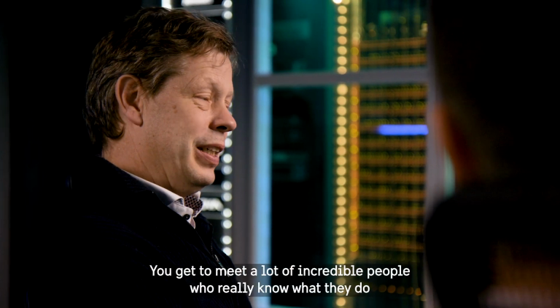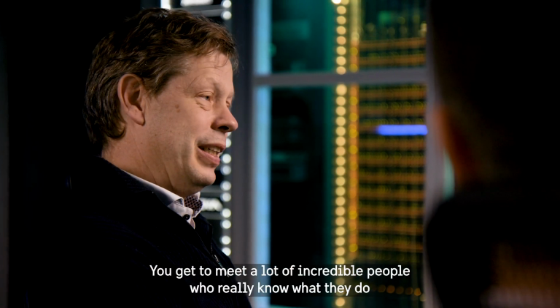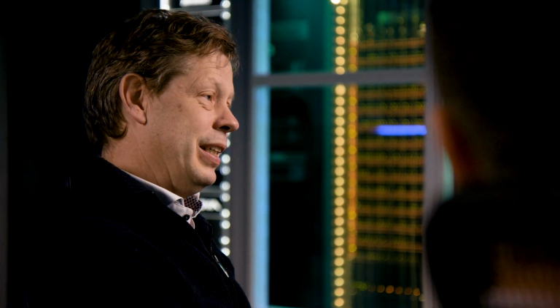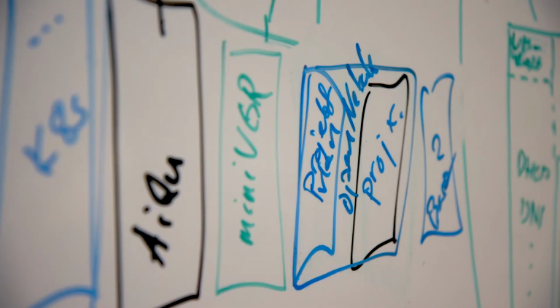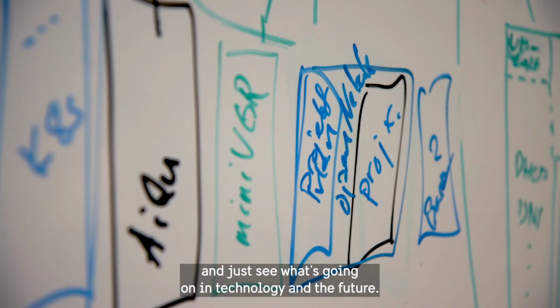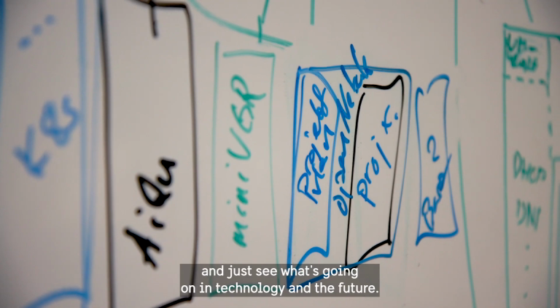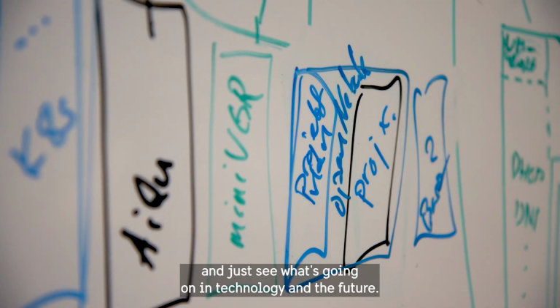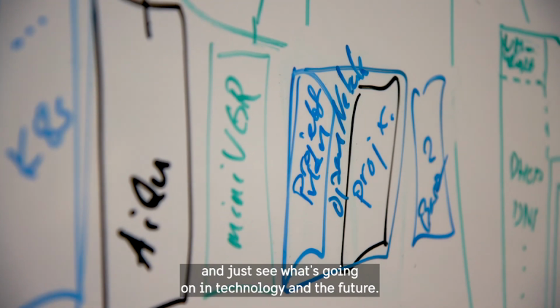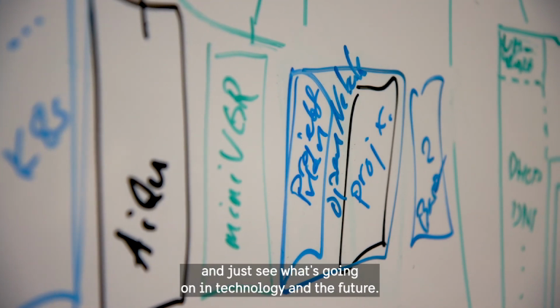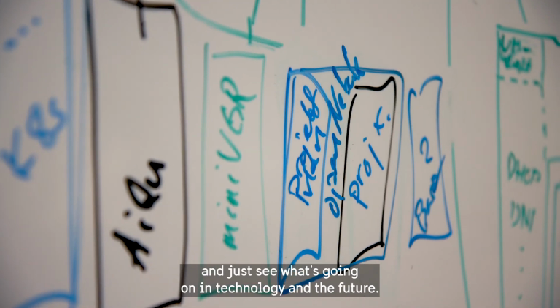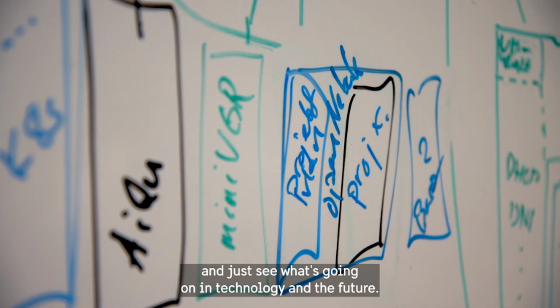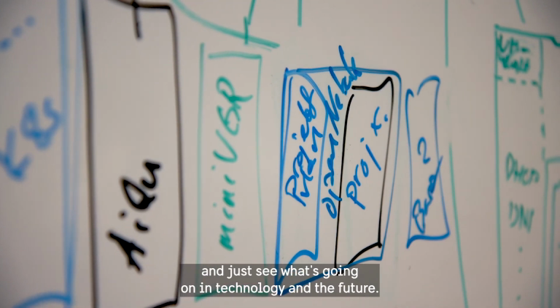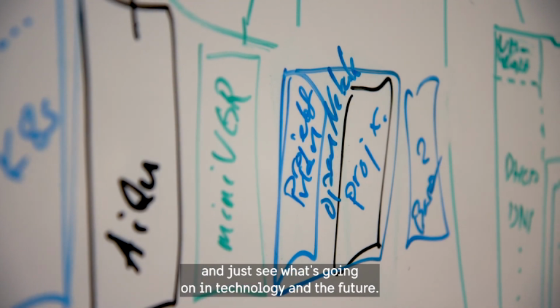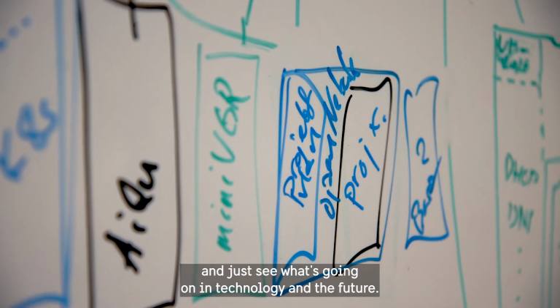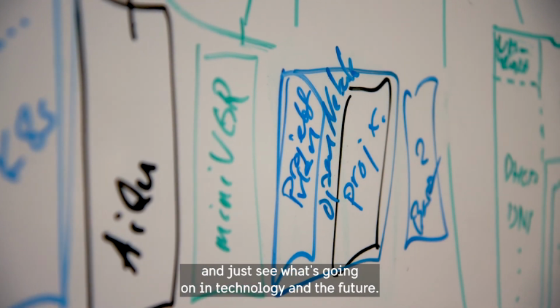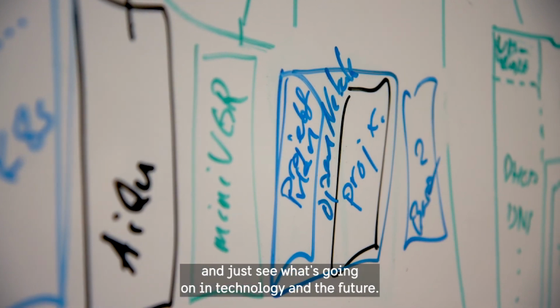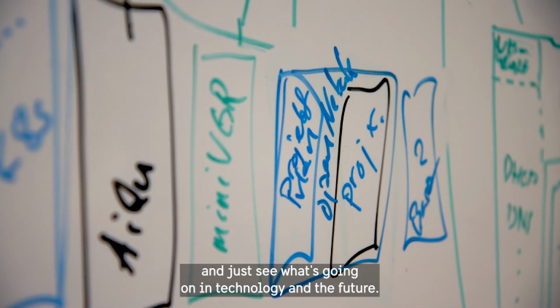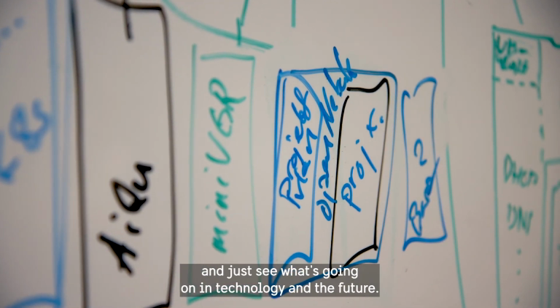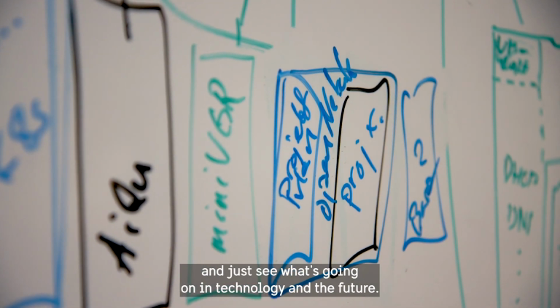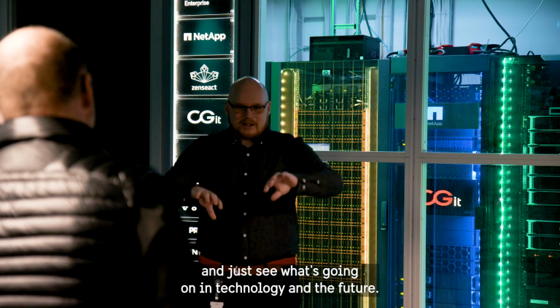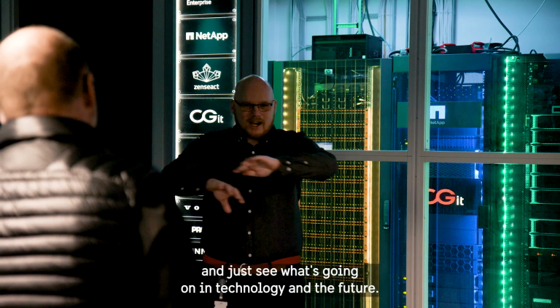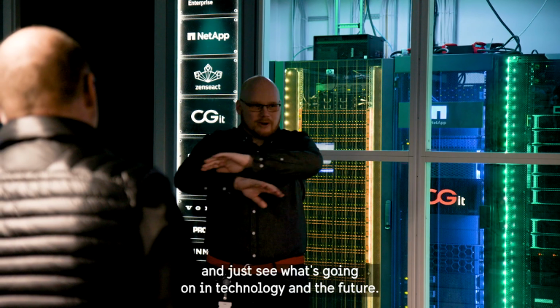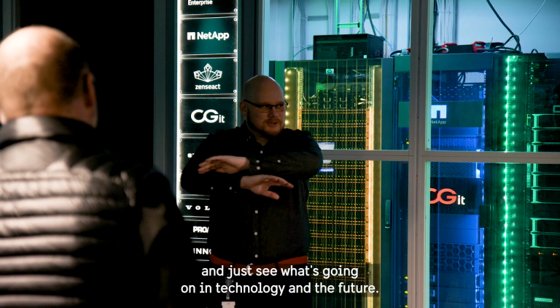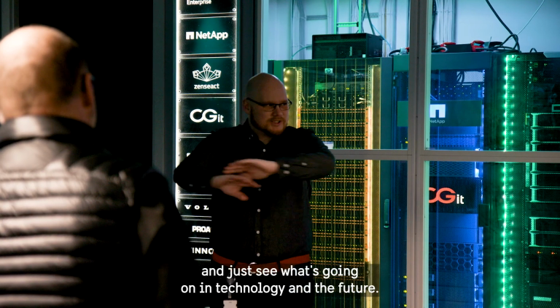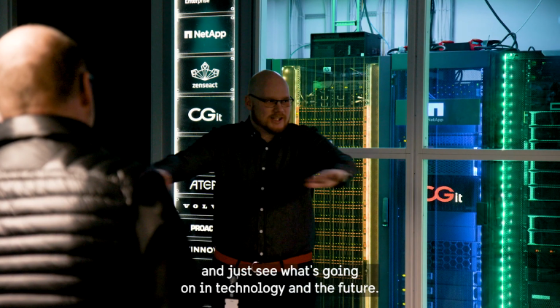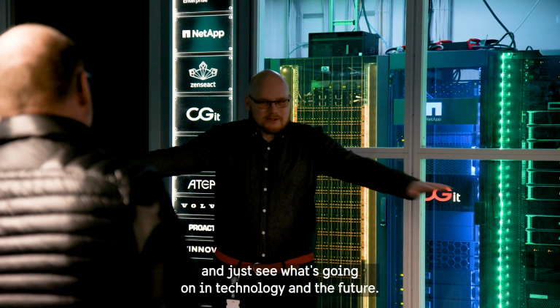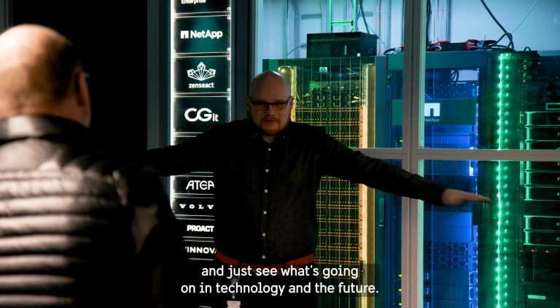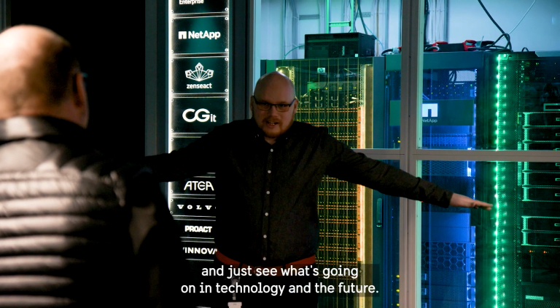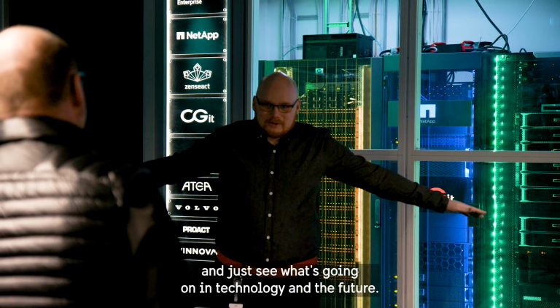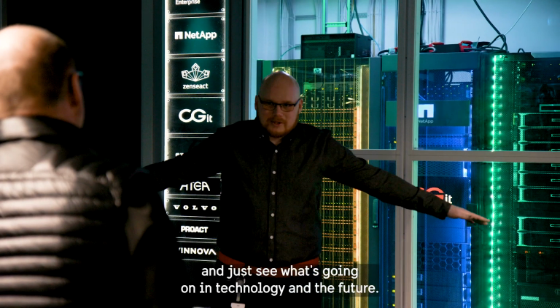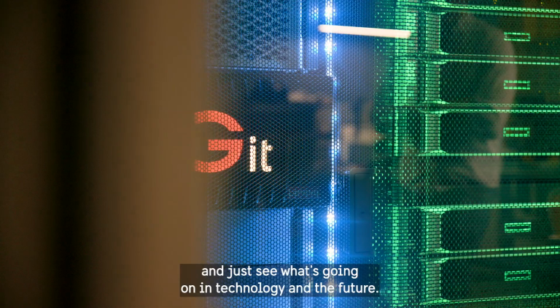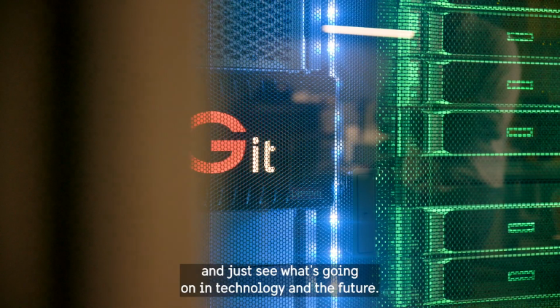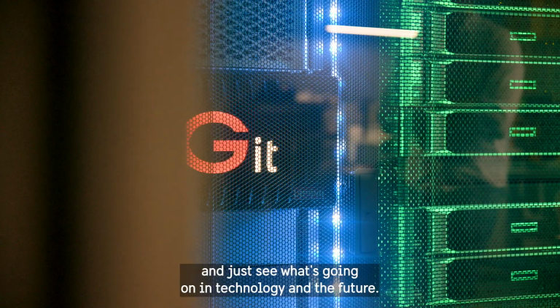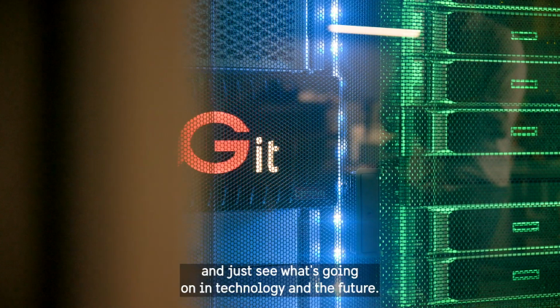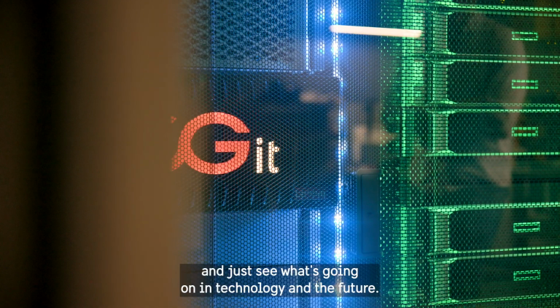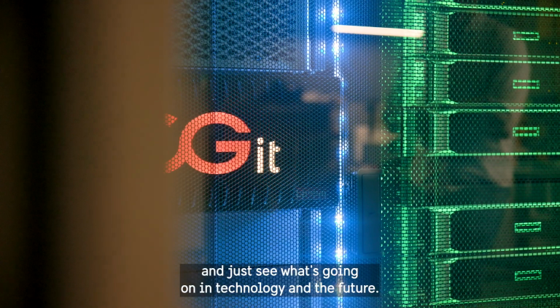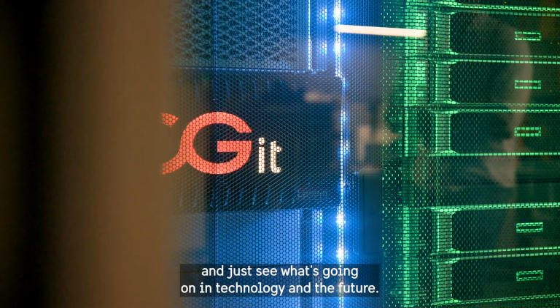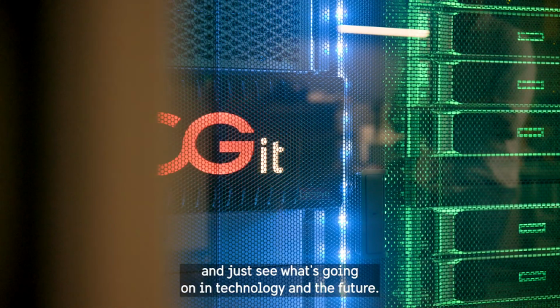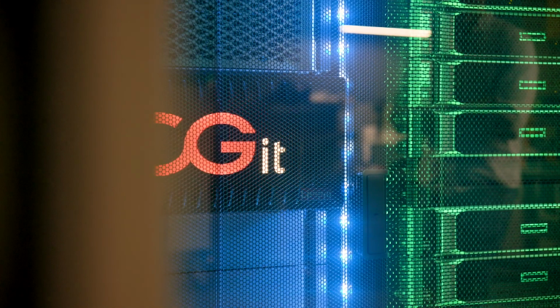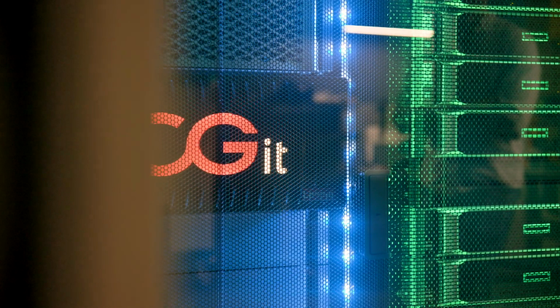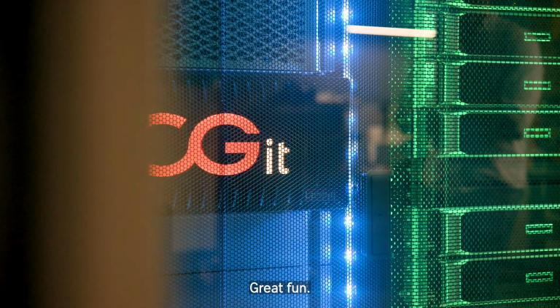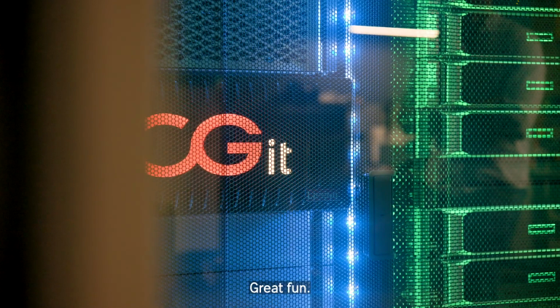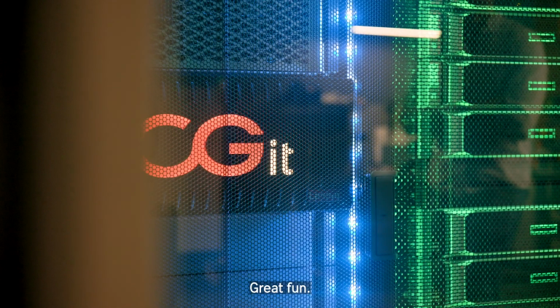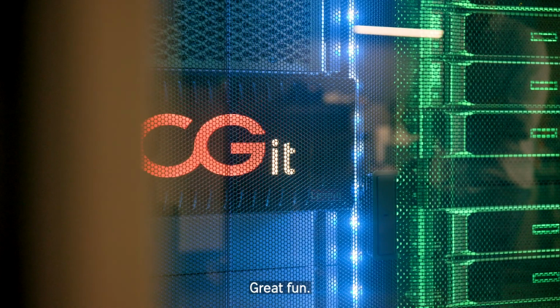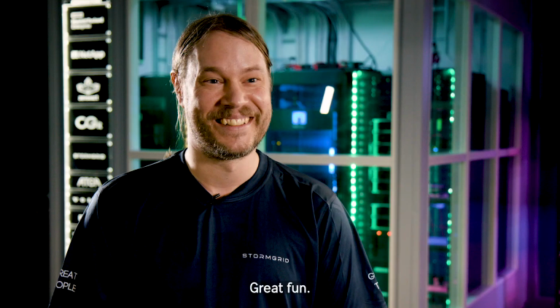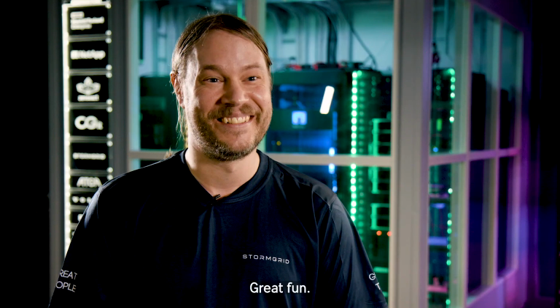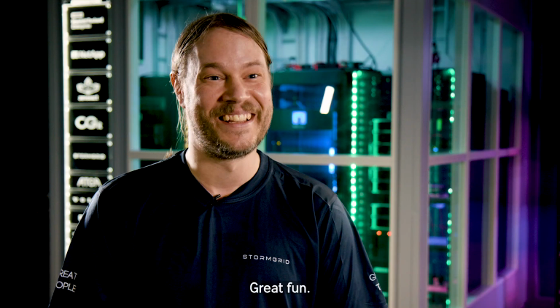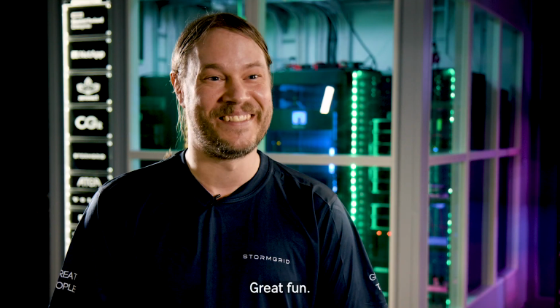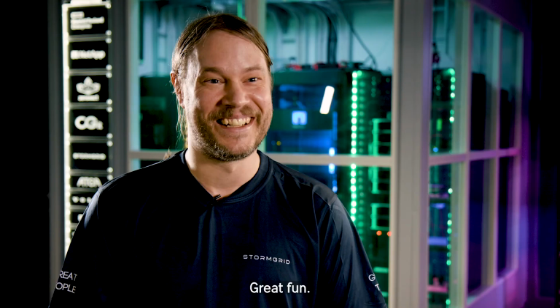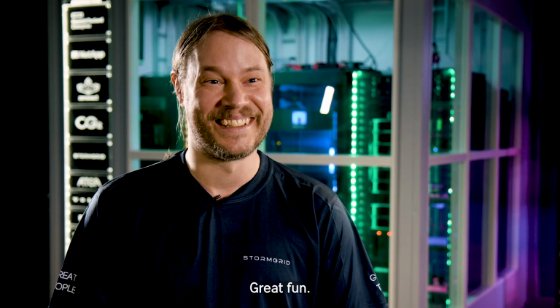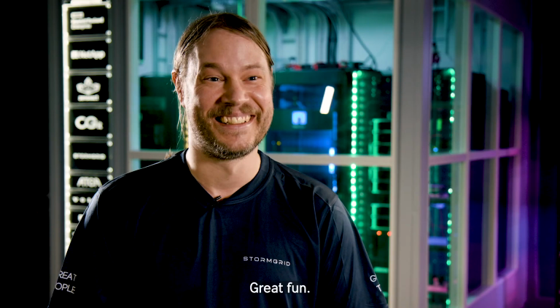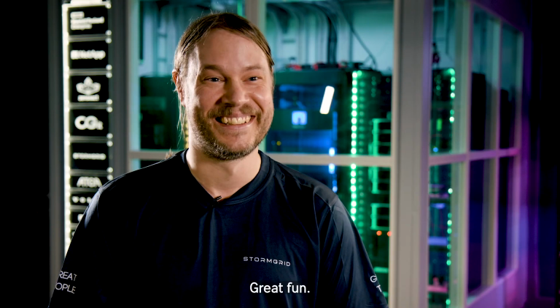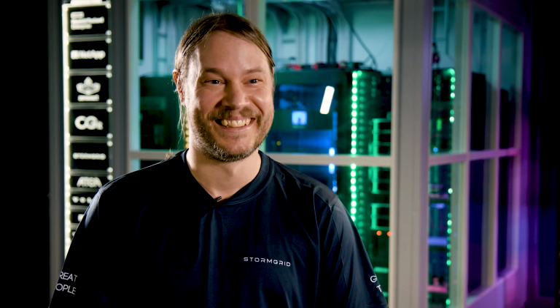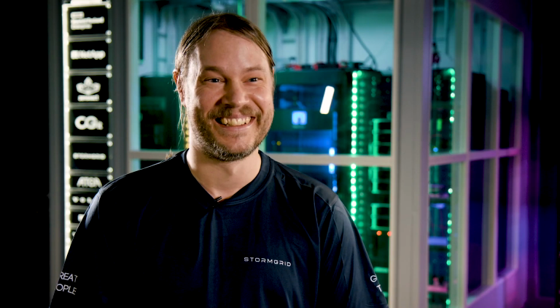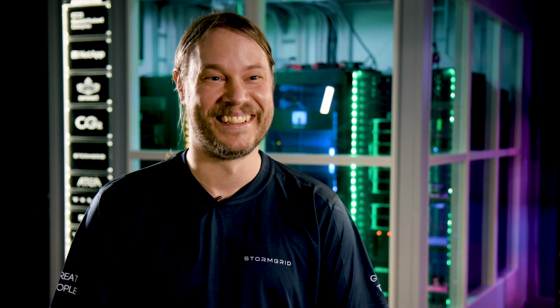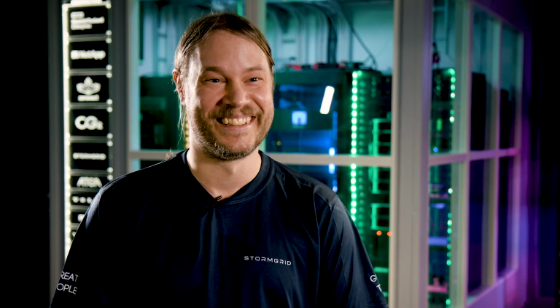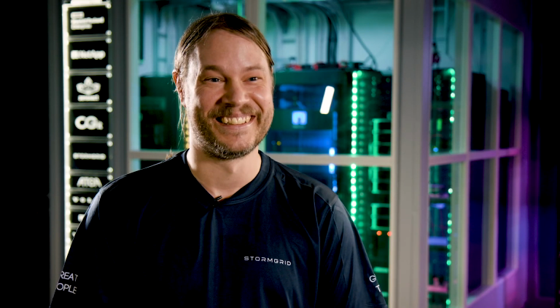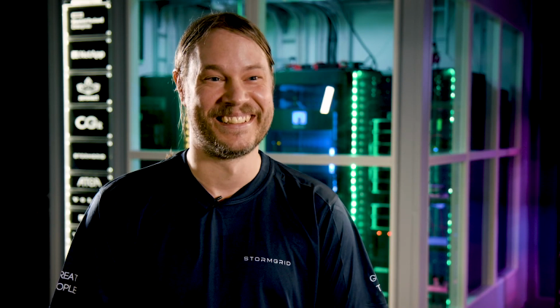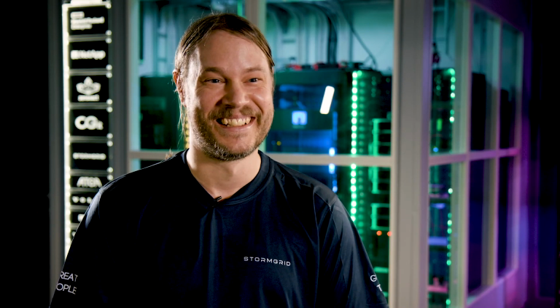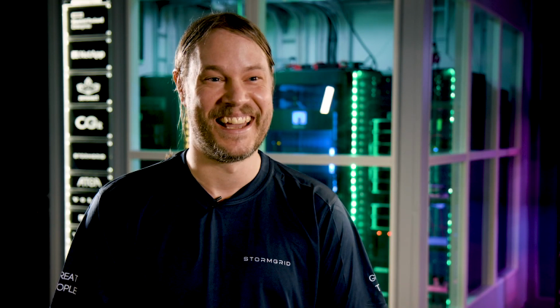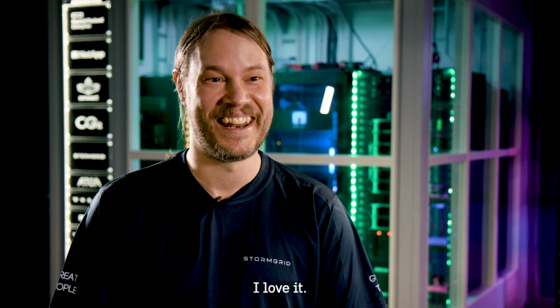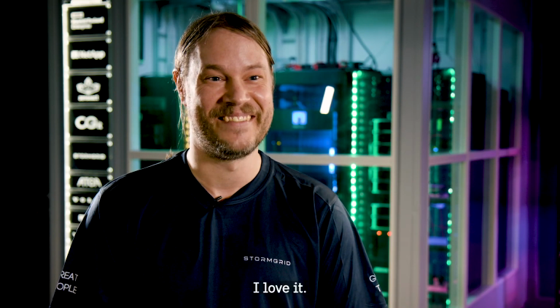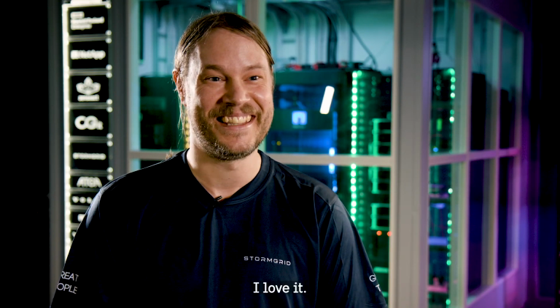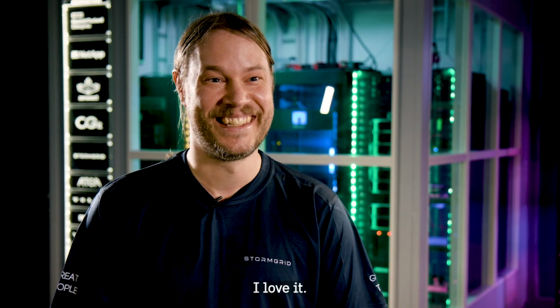Just see what's going on in technology and the future. Great fun. I love it.